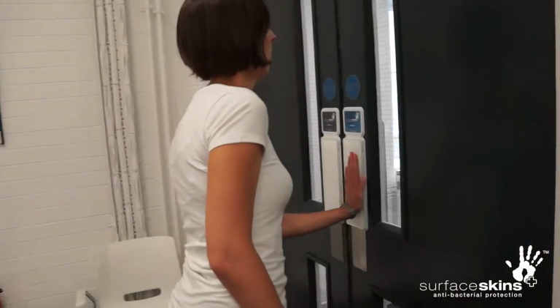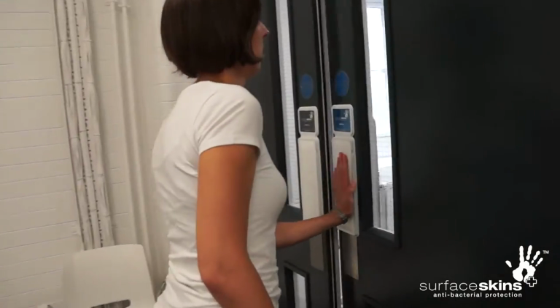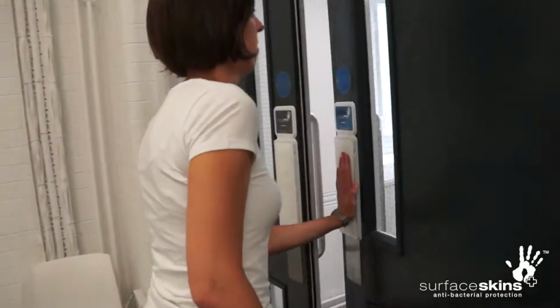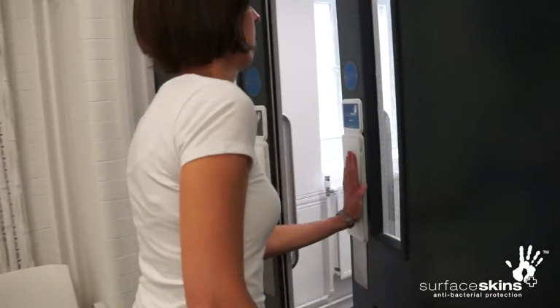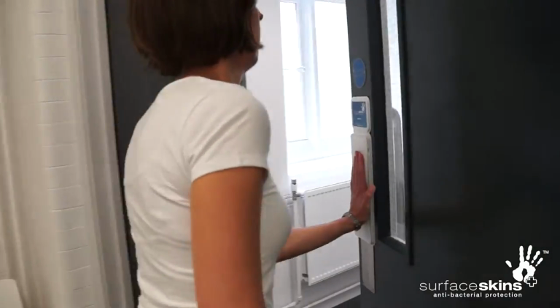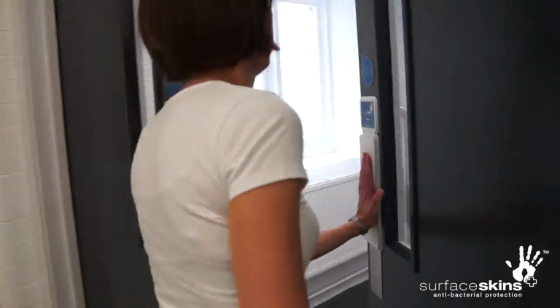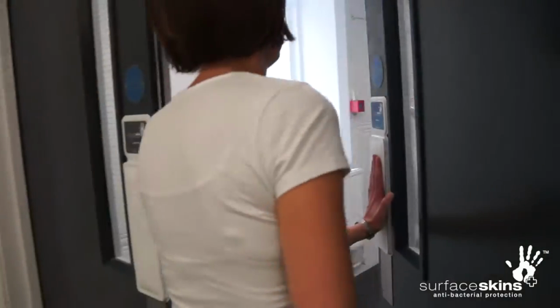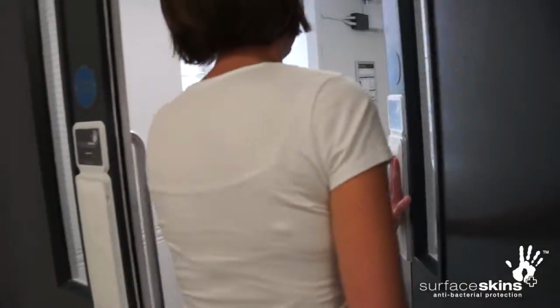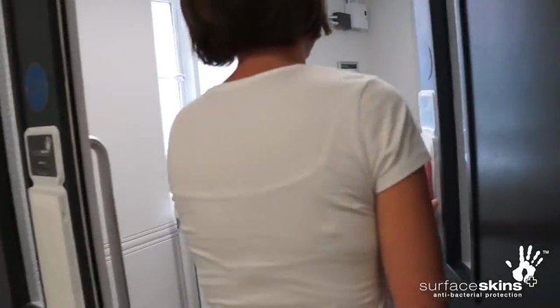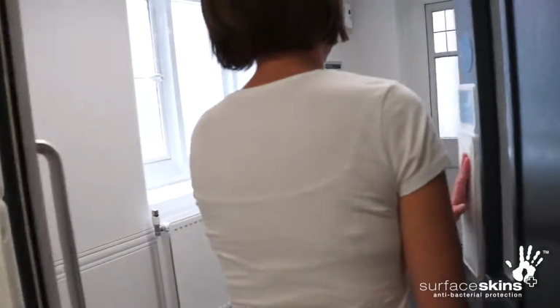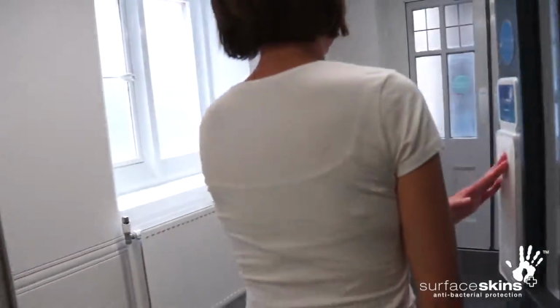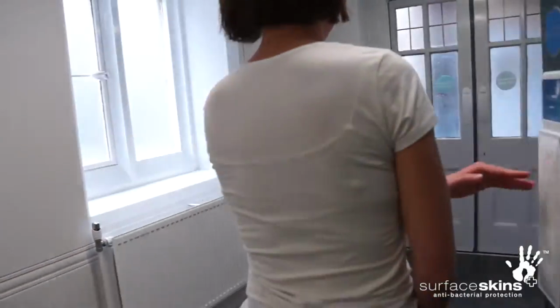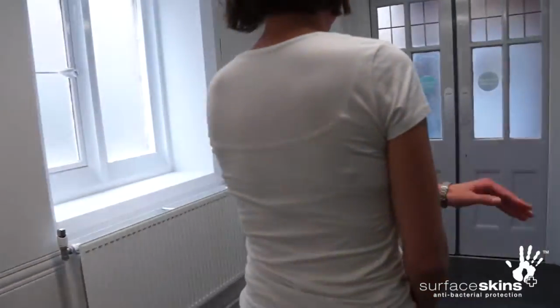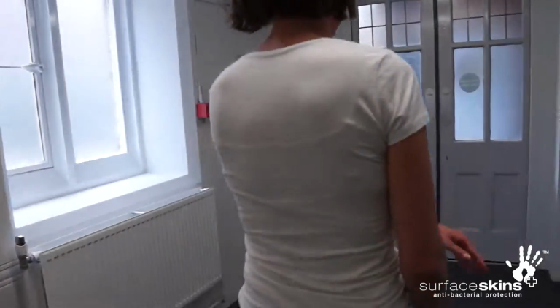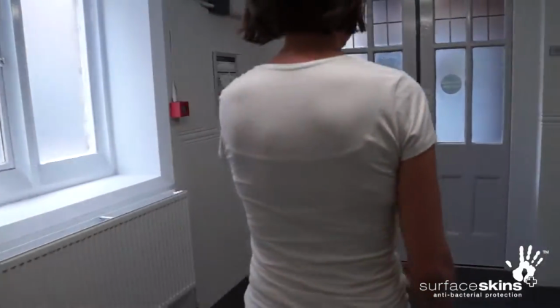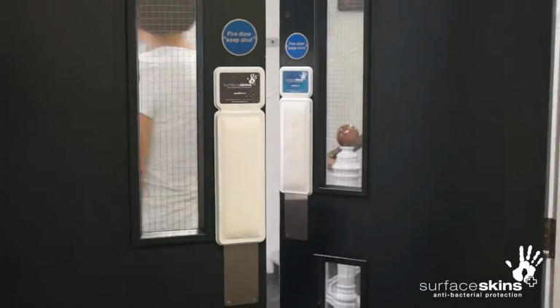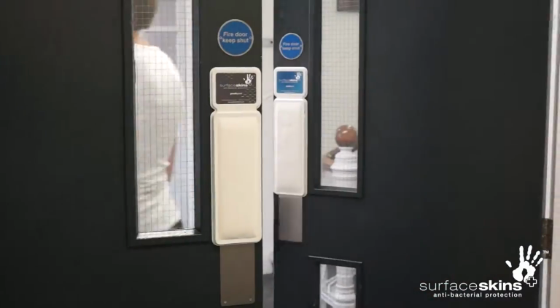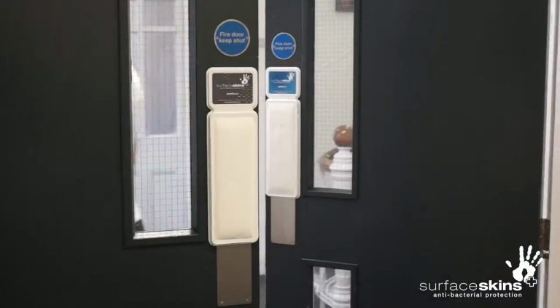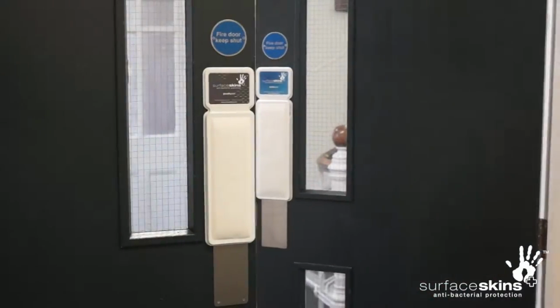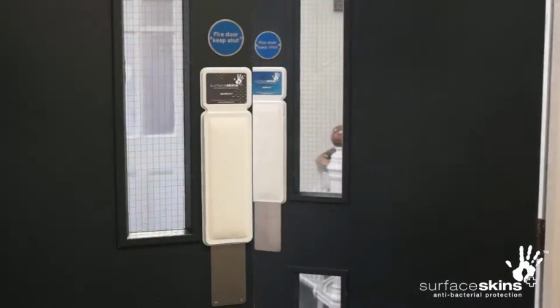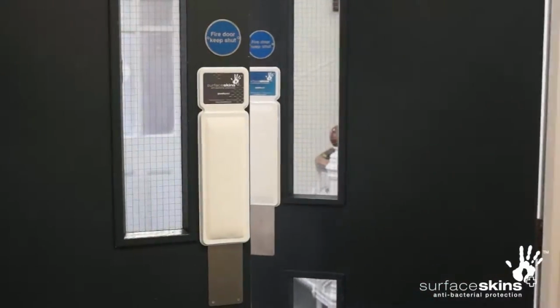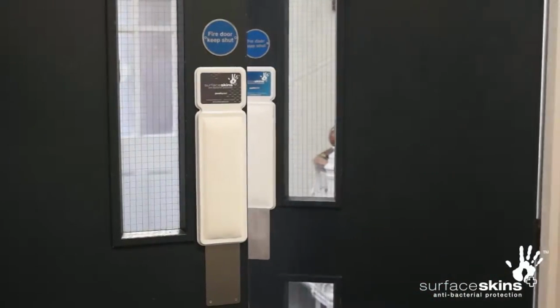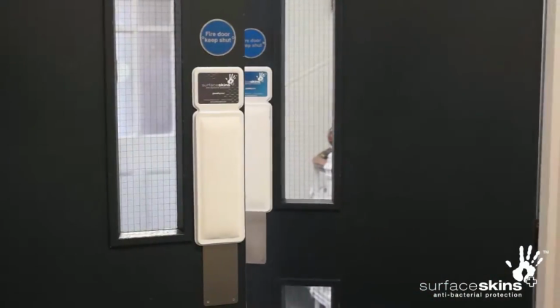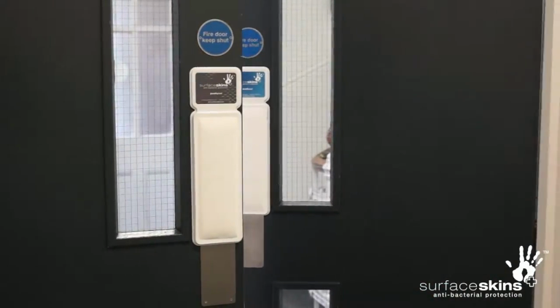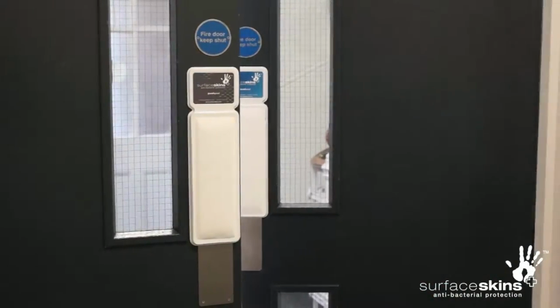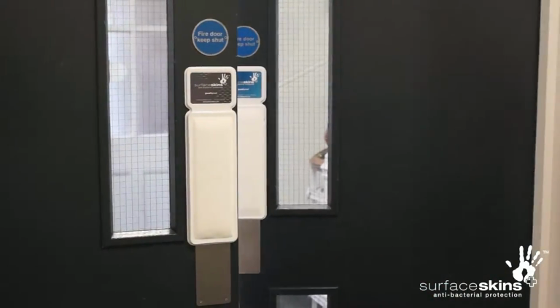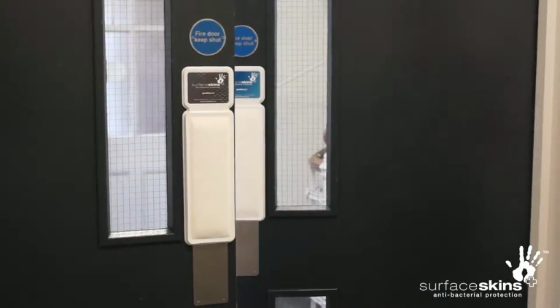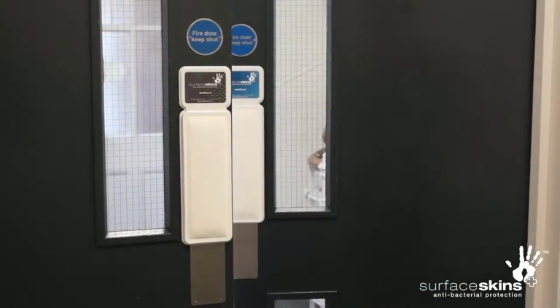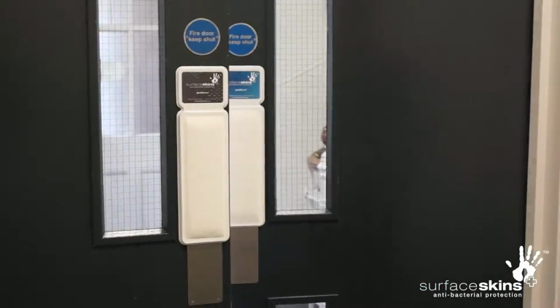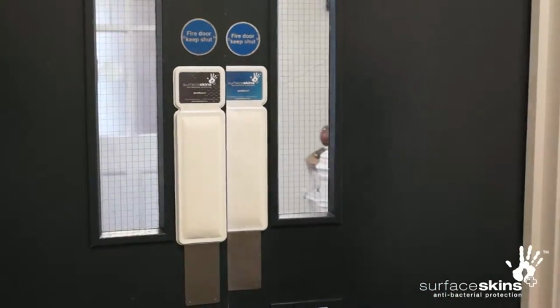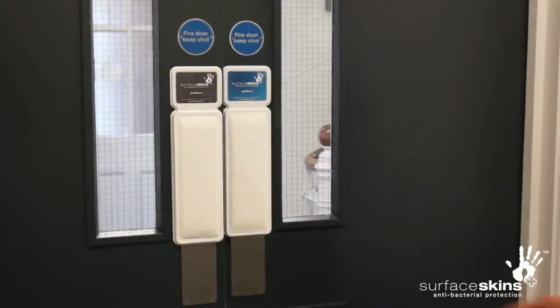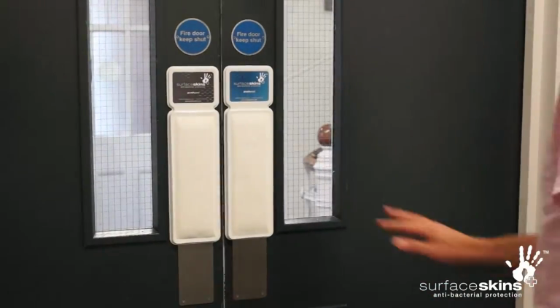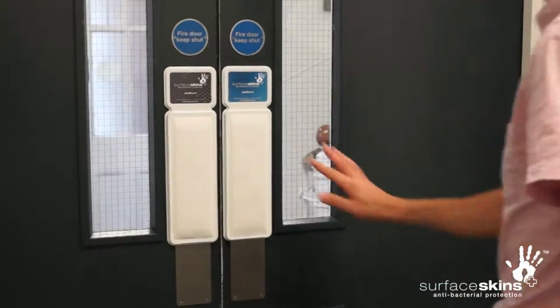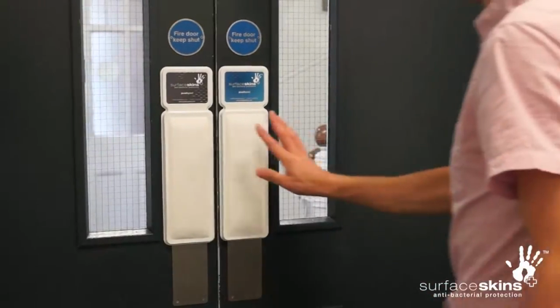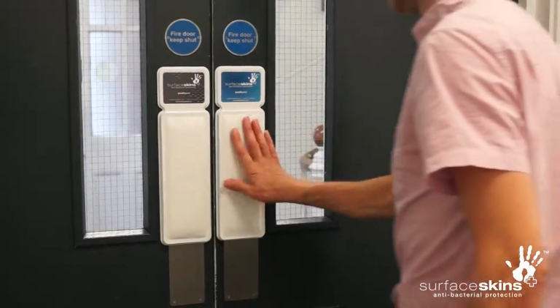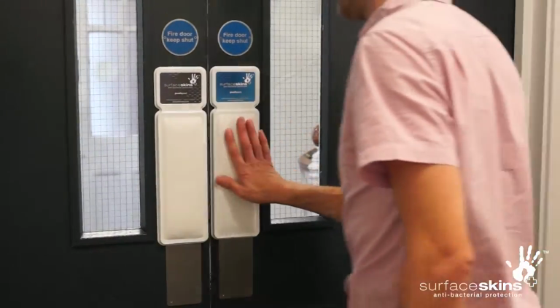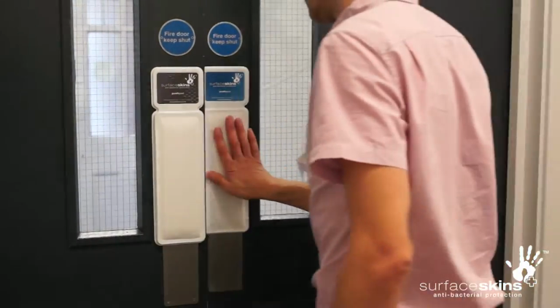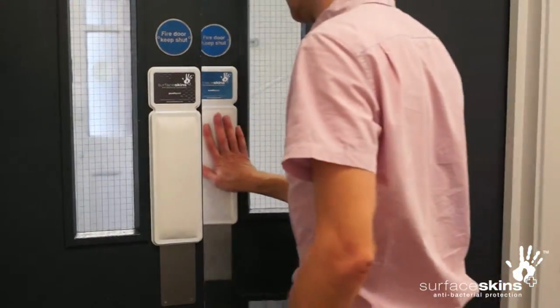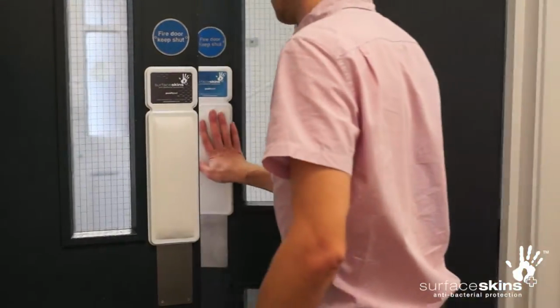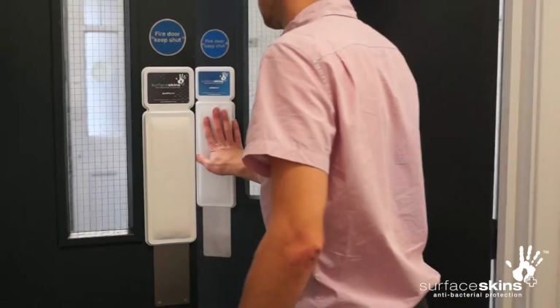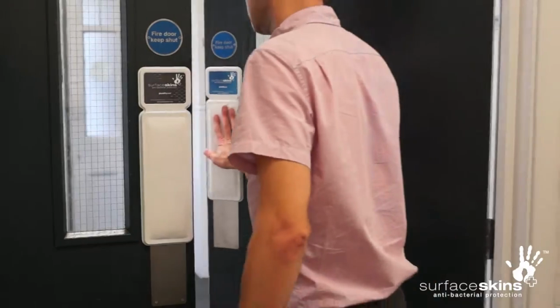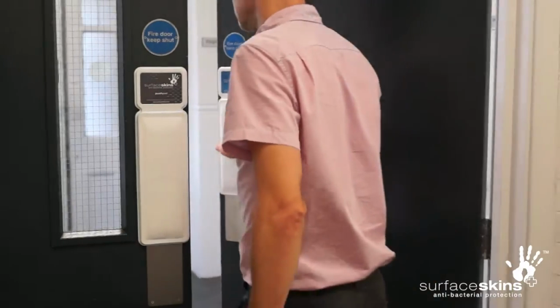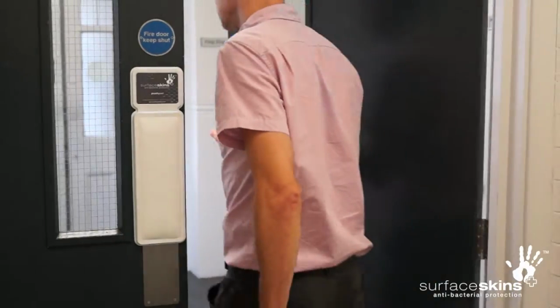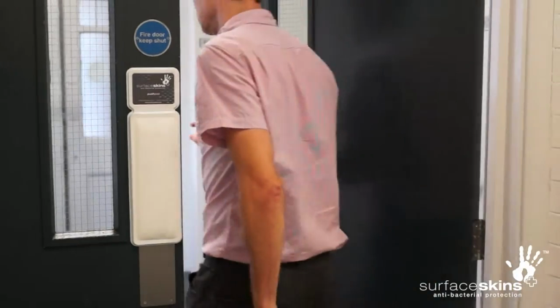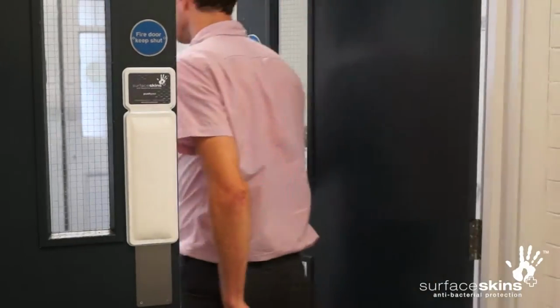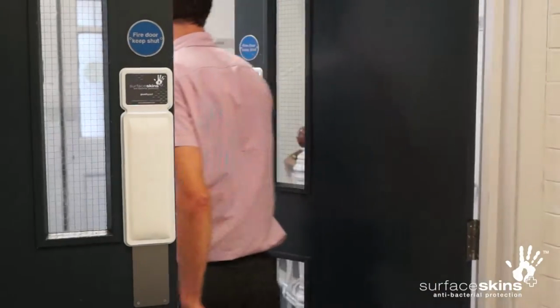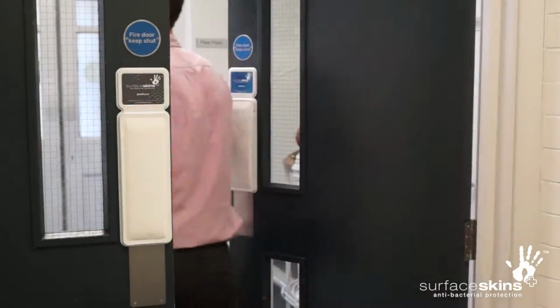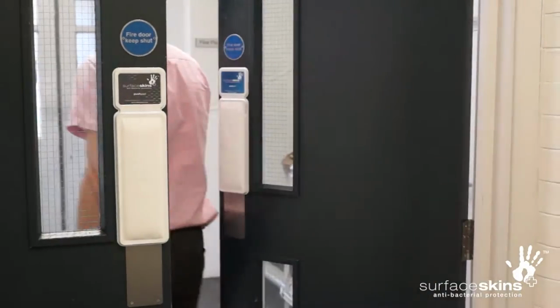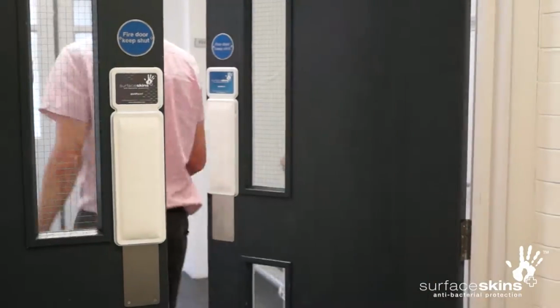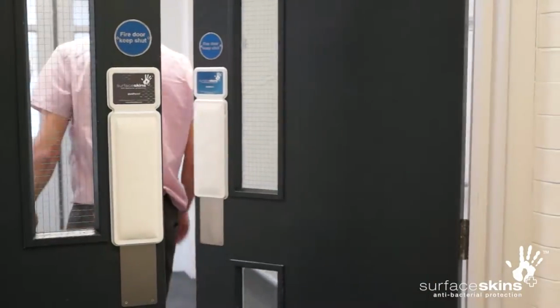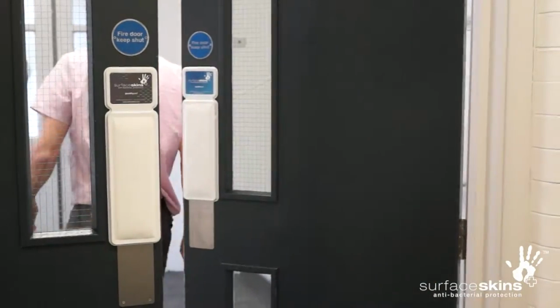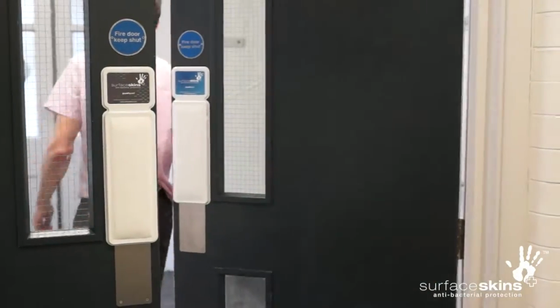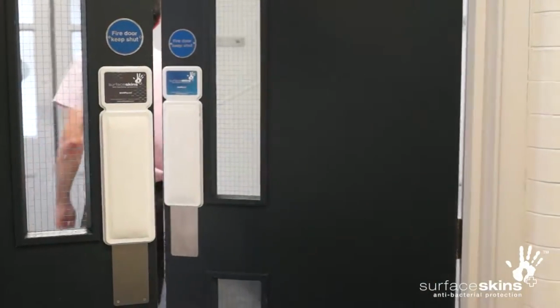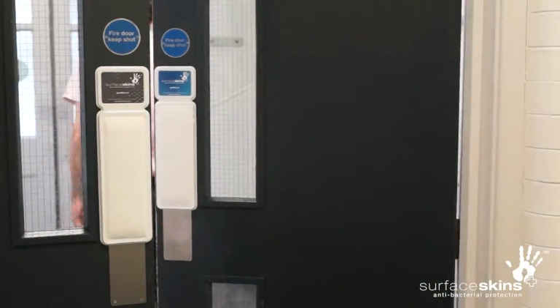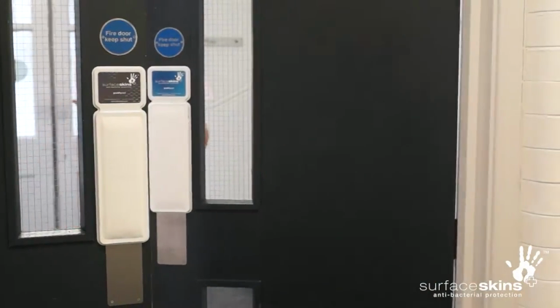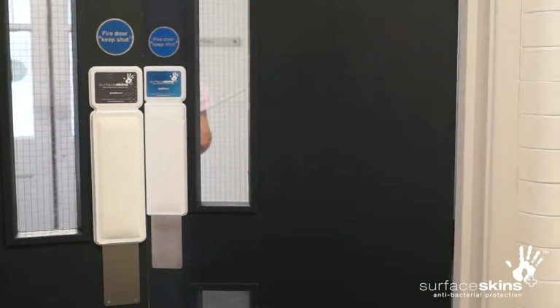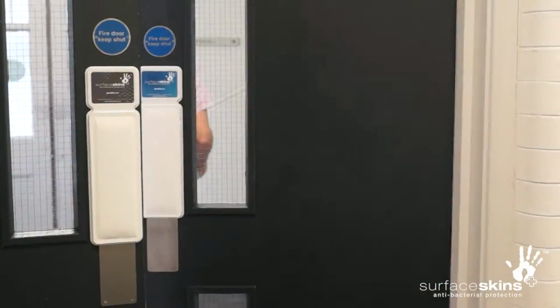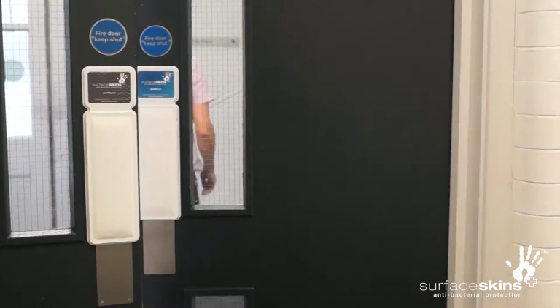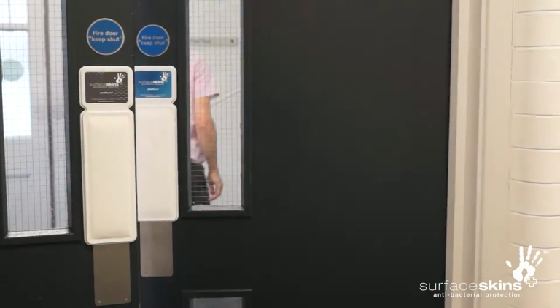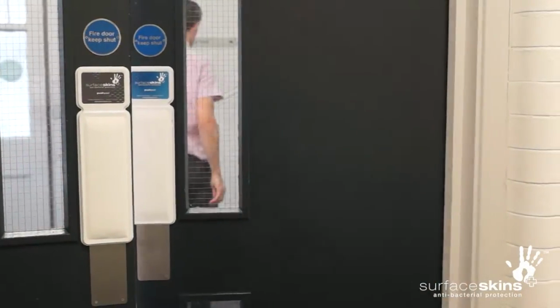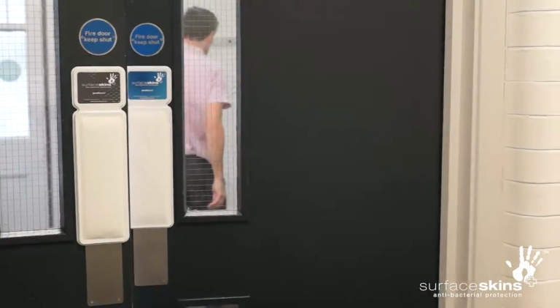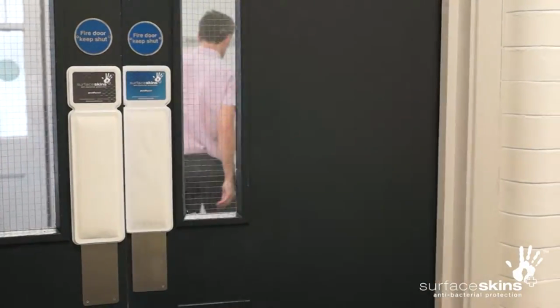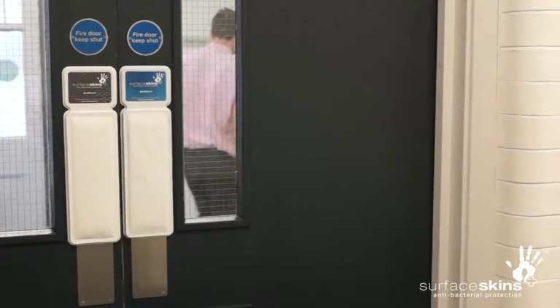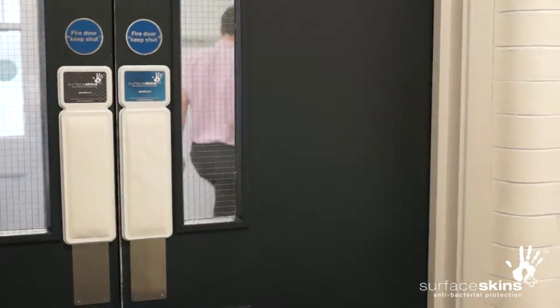Occasionally excess gel may be released during use and shortly after installation, but continue using the door pad as normal and it will soon self-regulate.